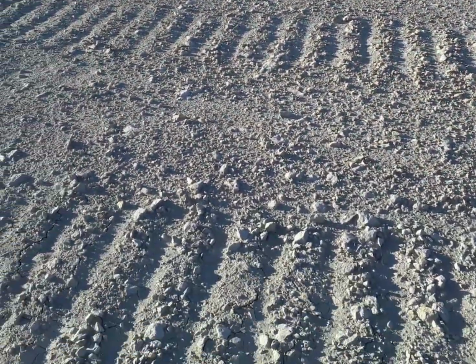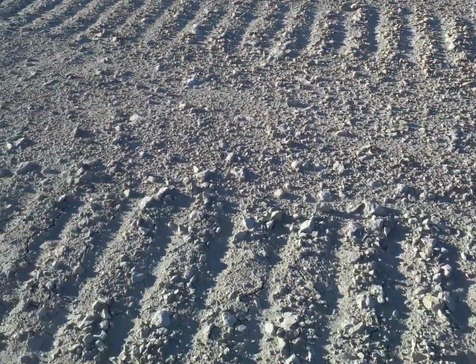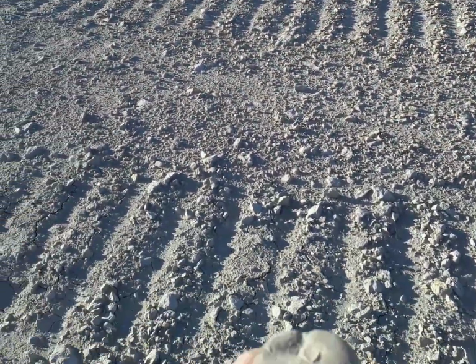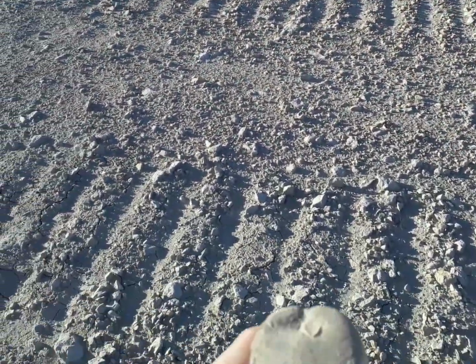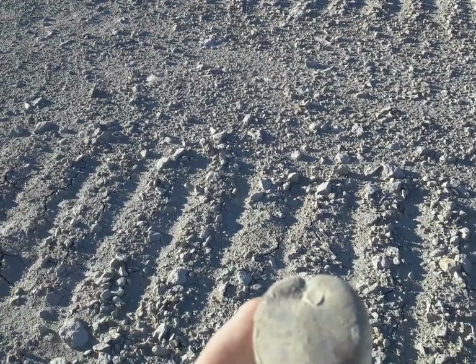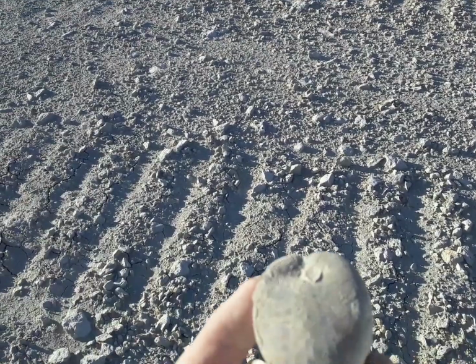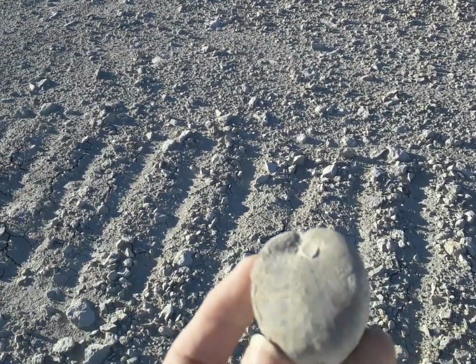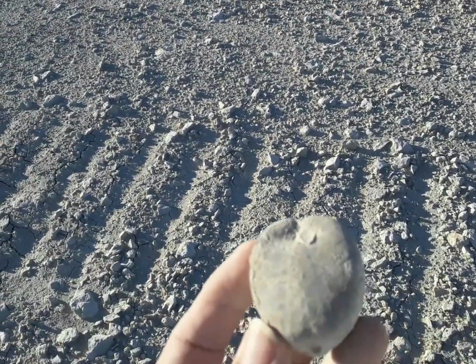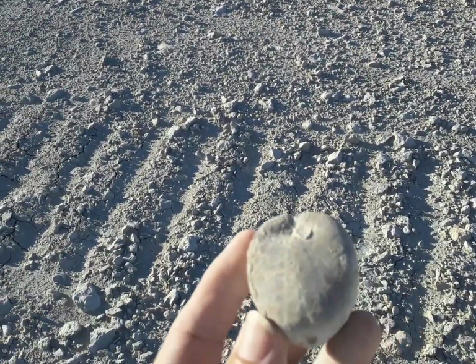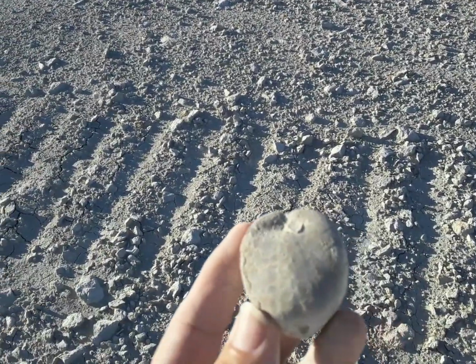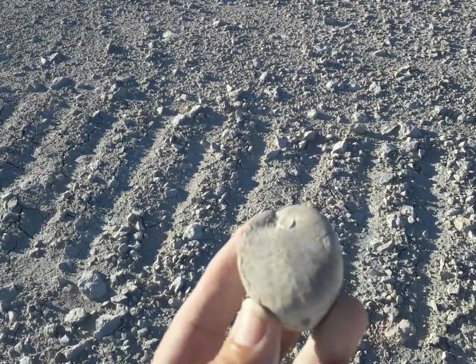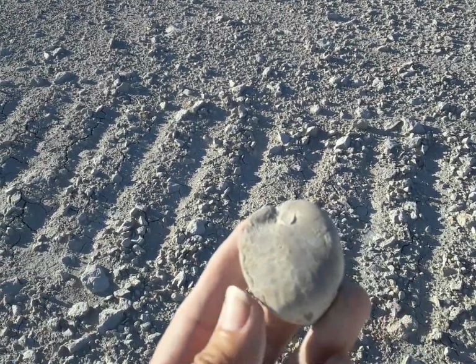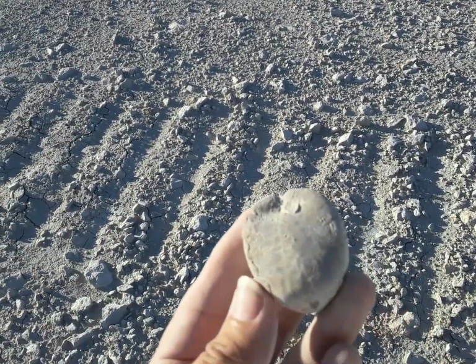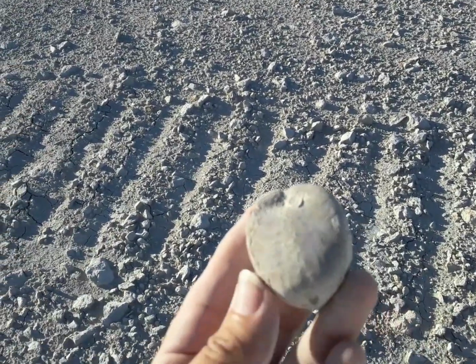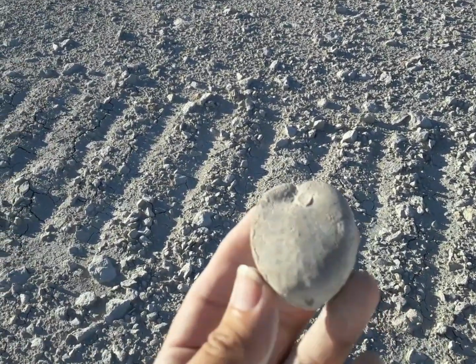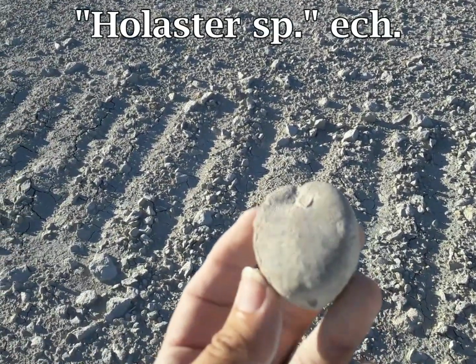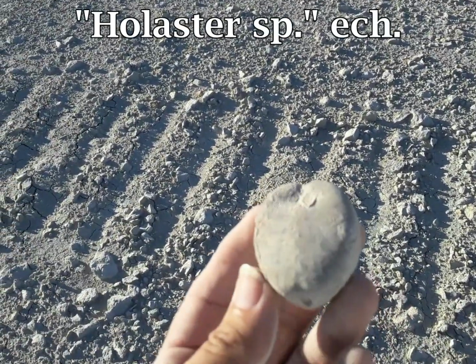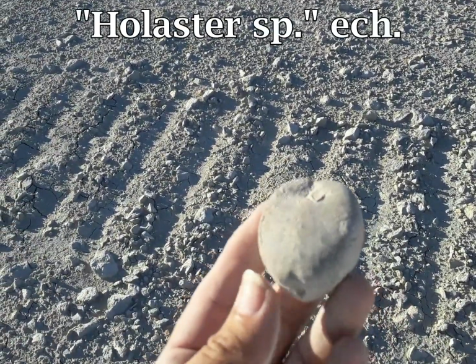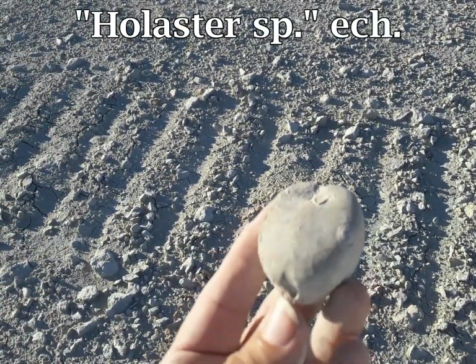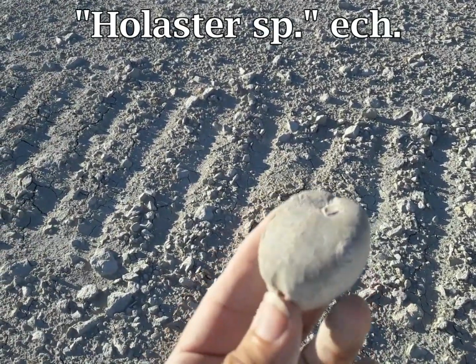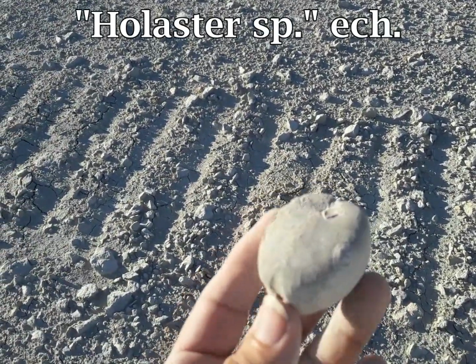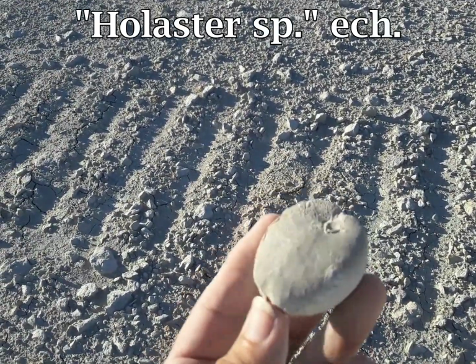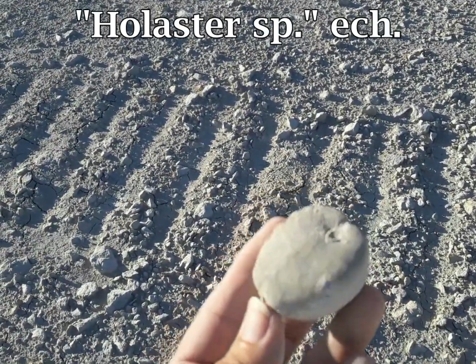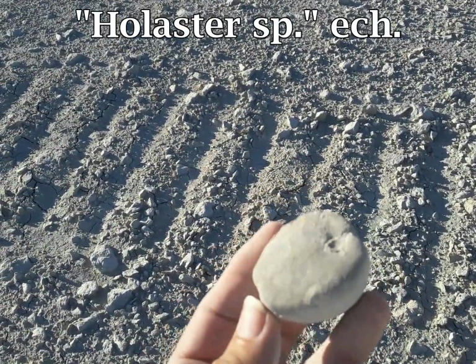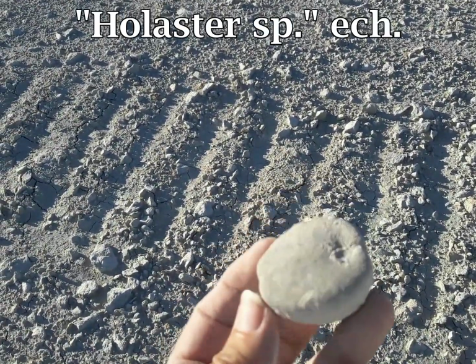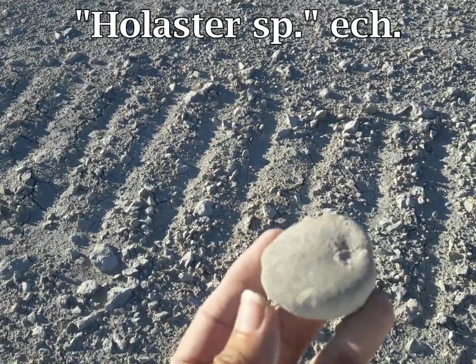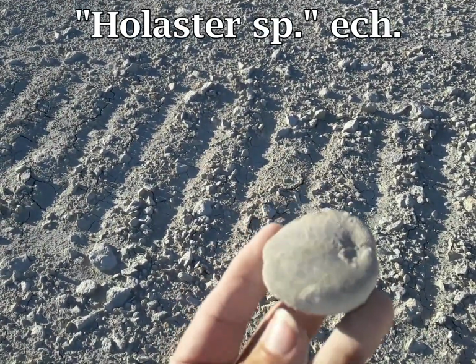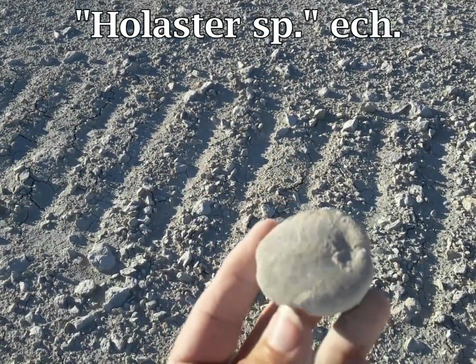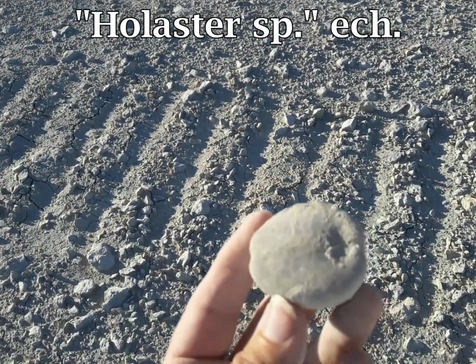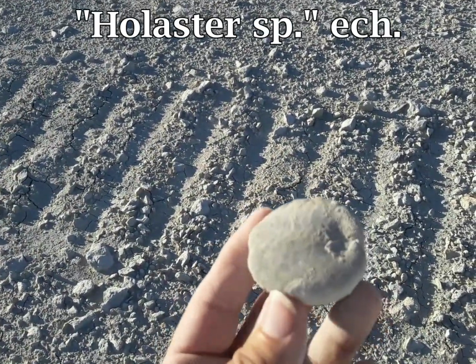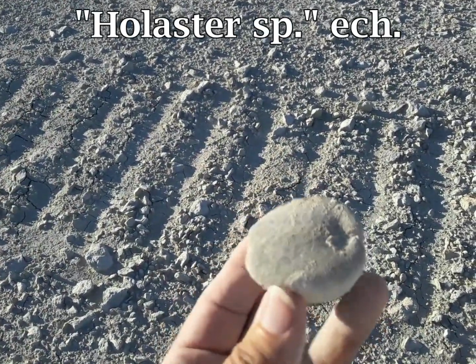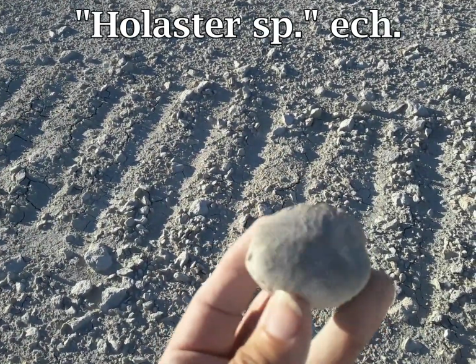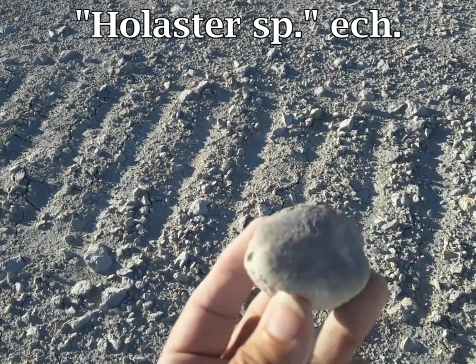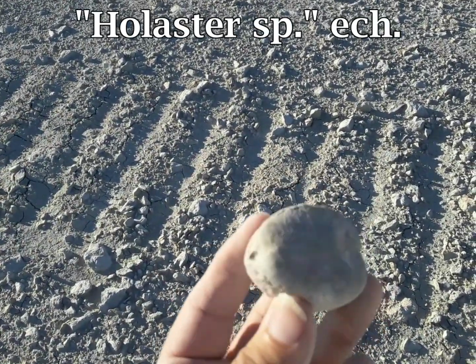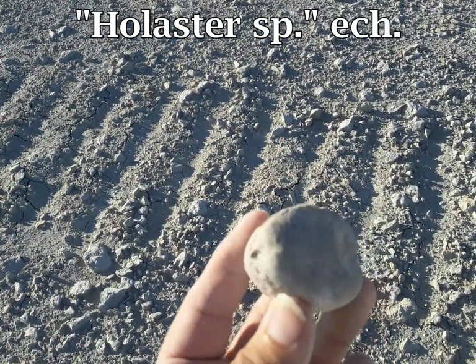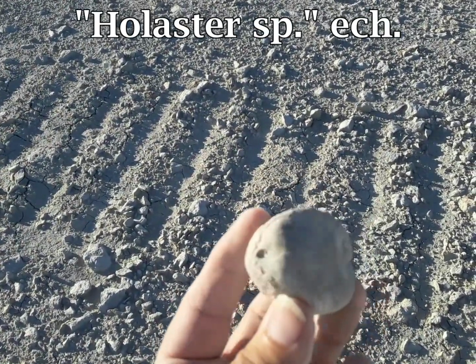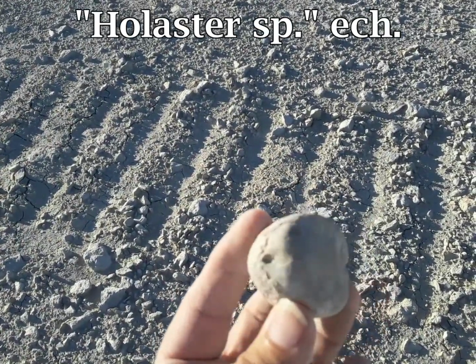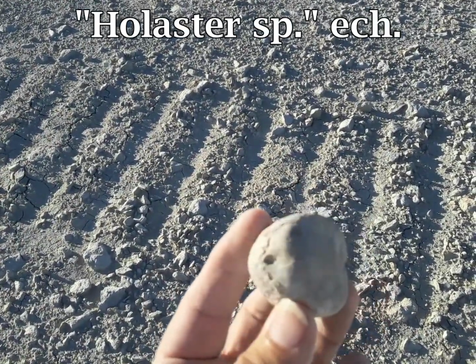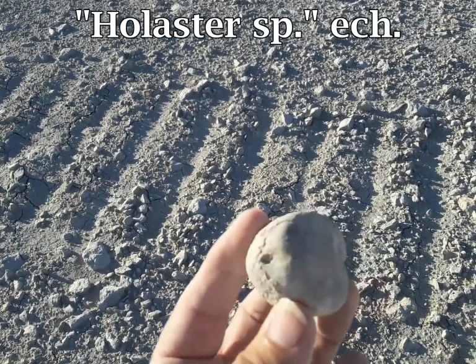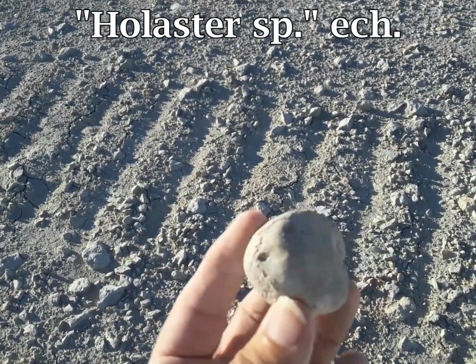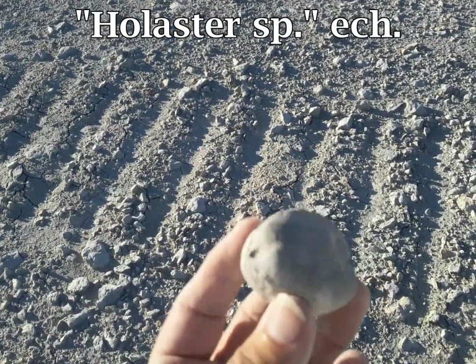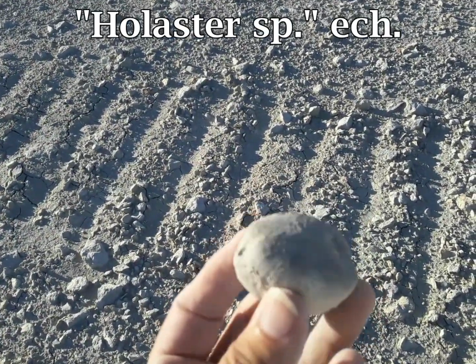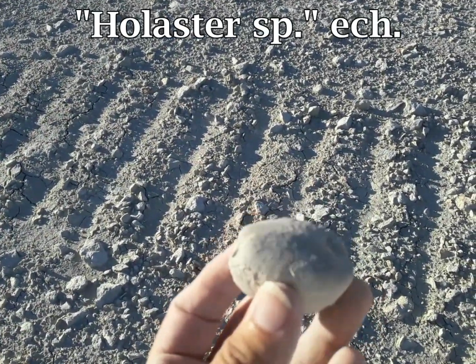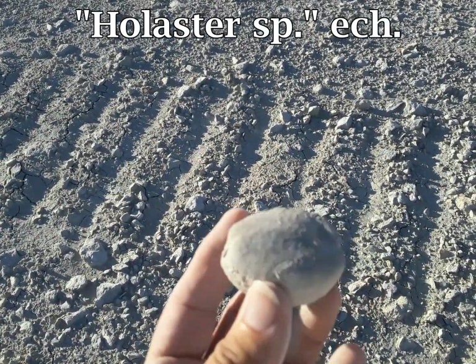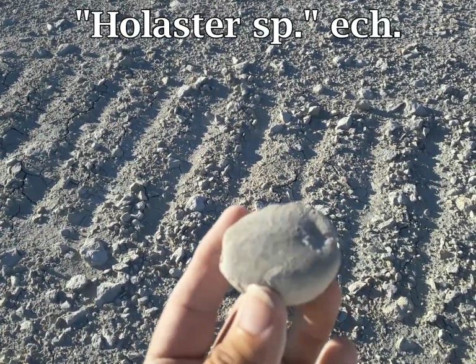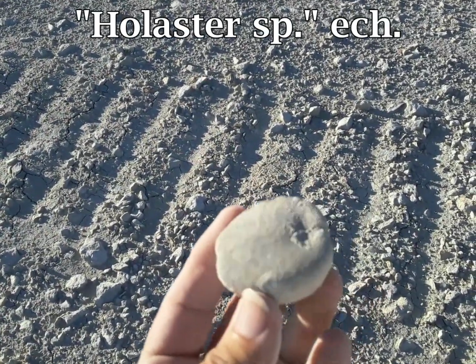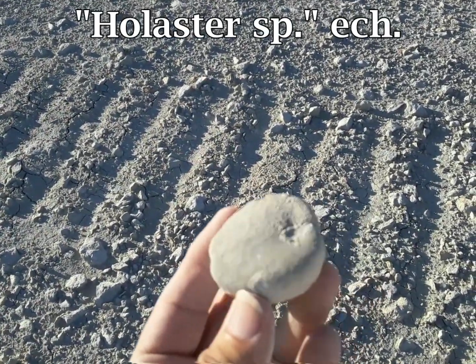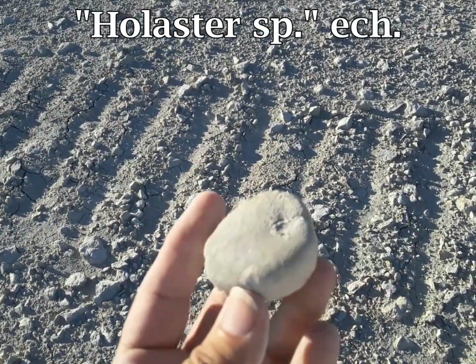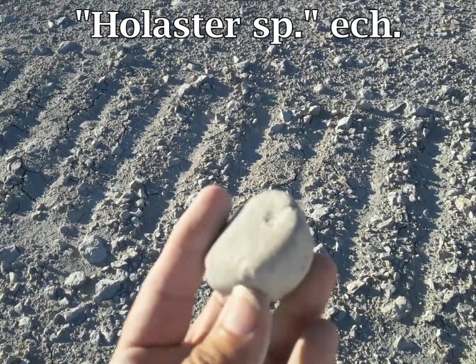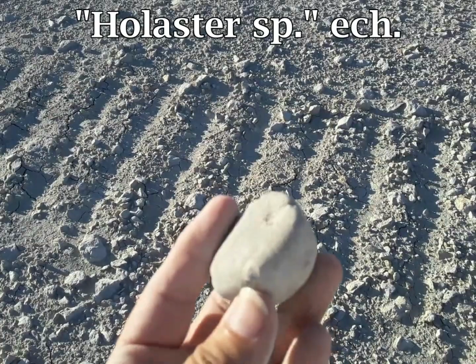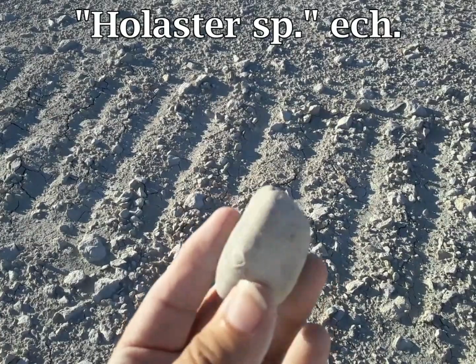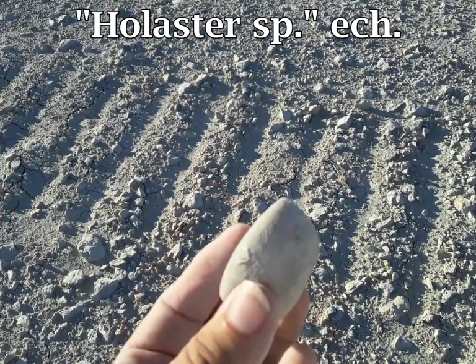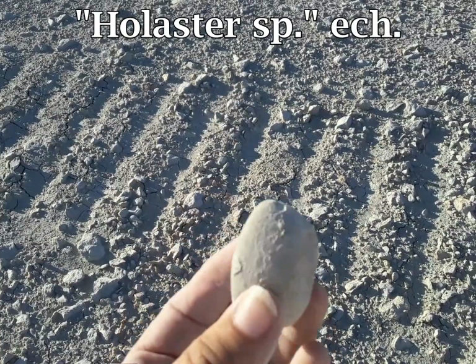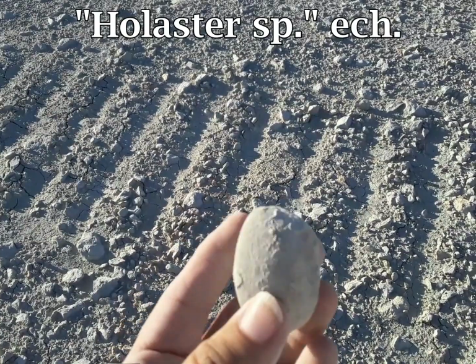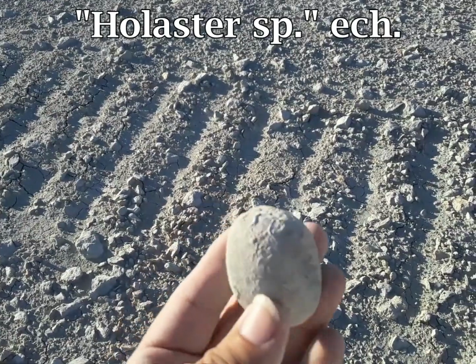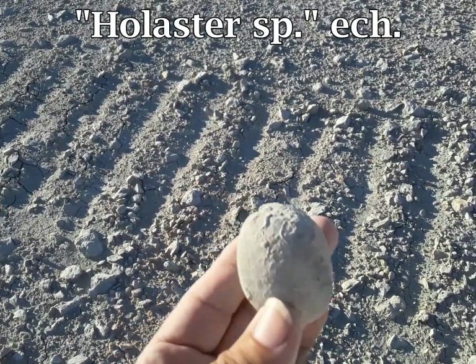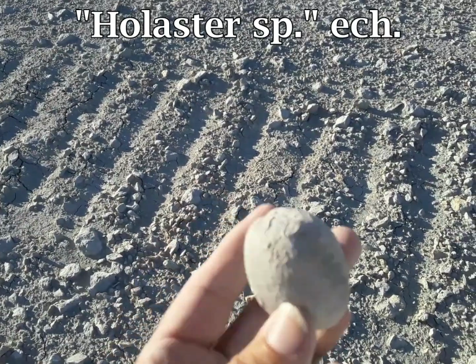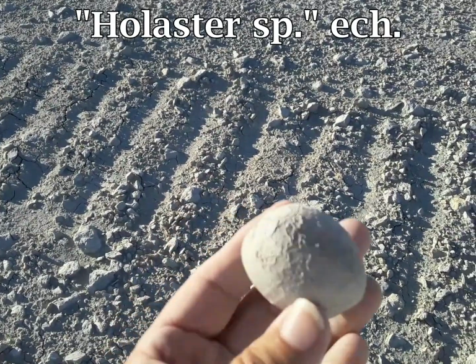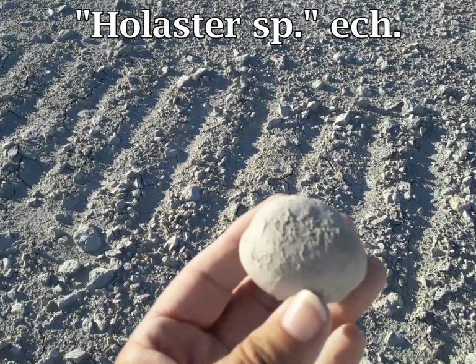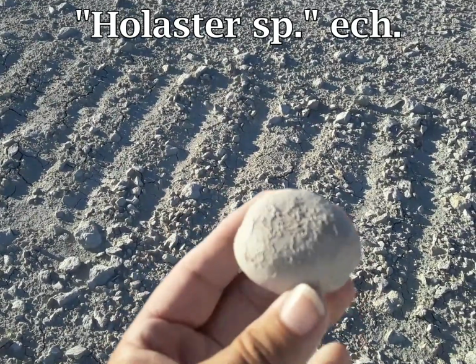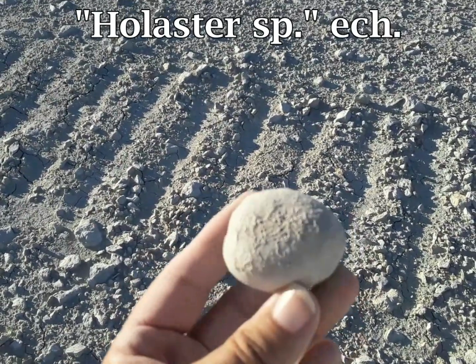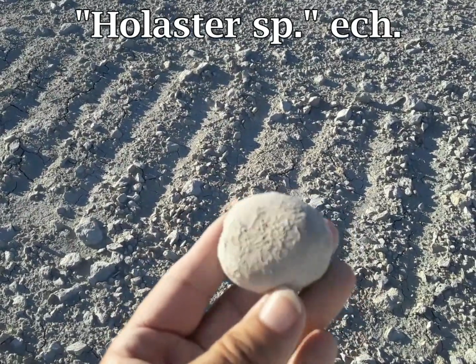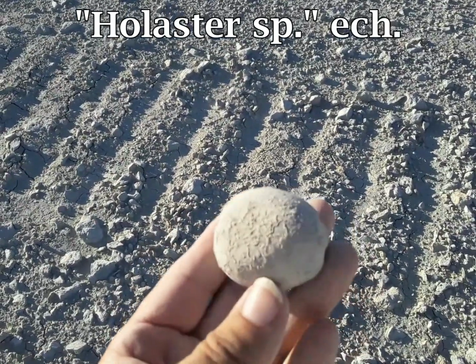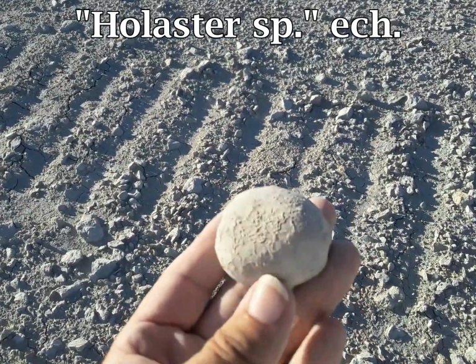Here's a pretty good echinoid. It has really good detail. It should clean up pretty good.